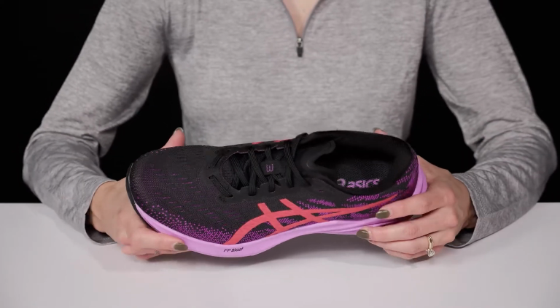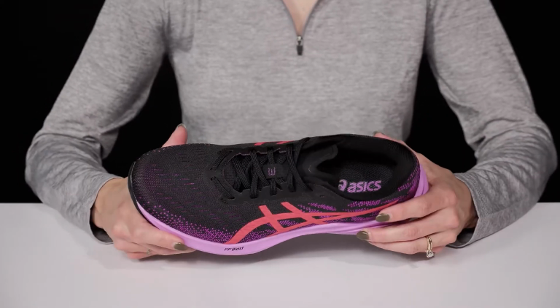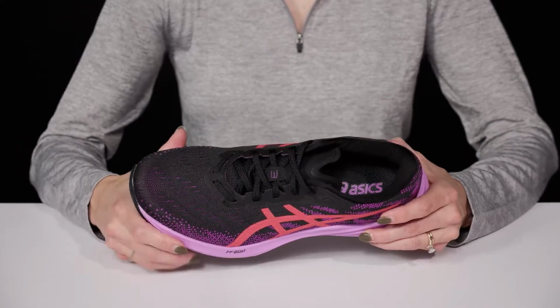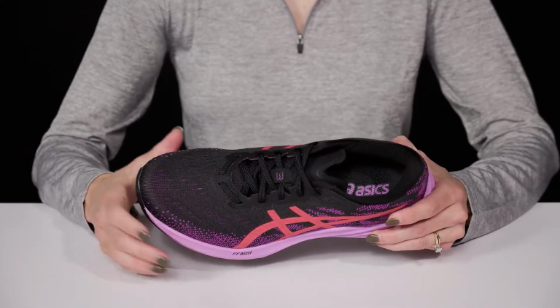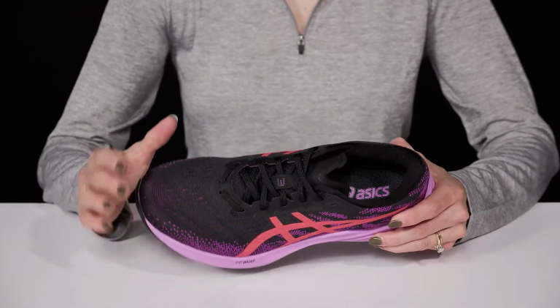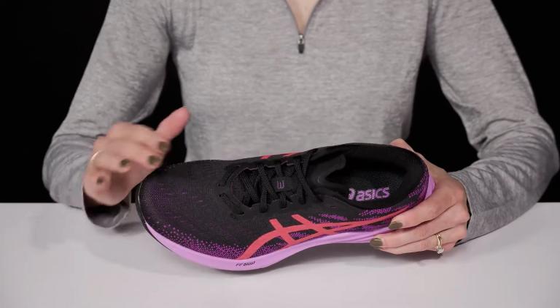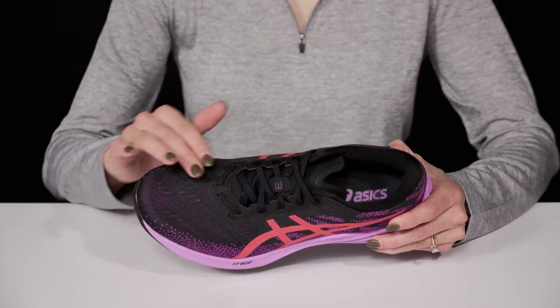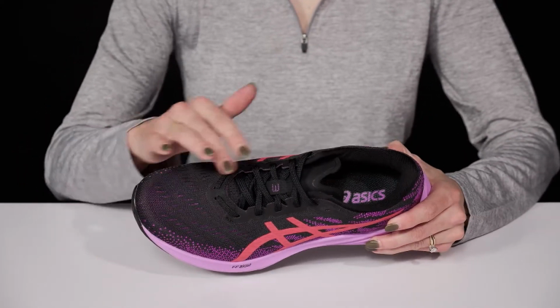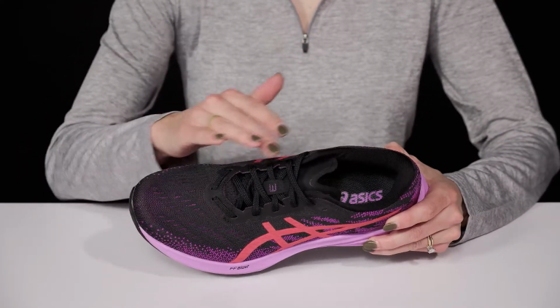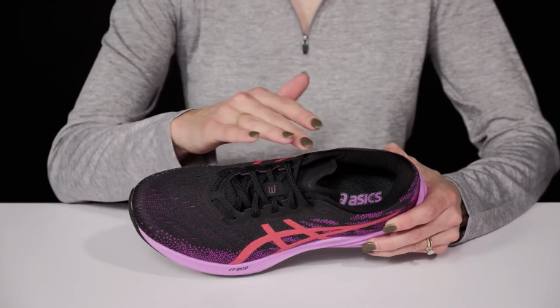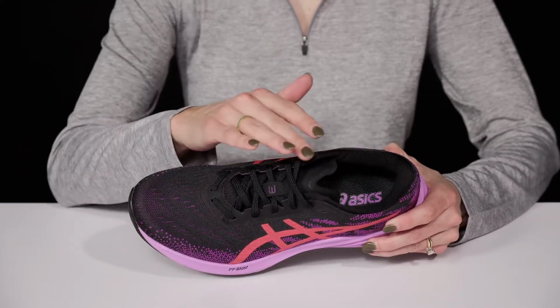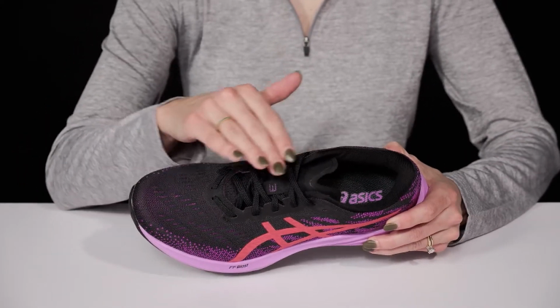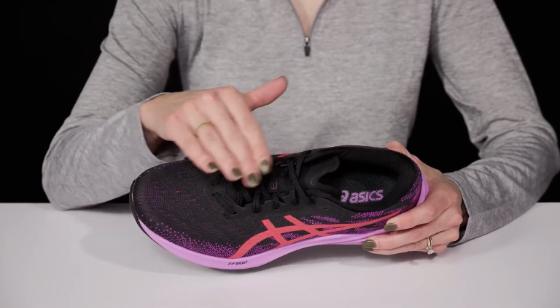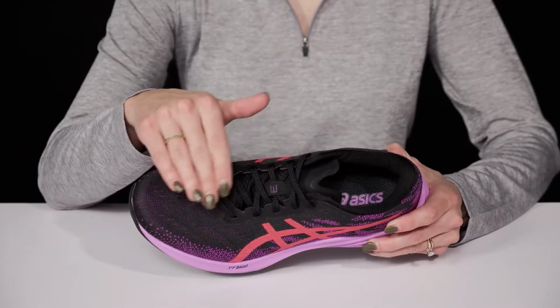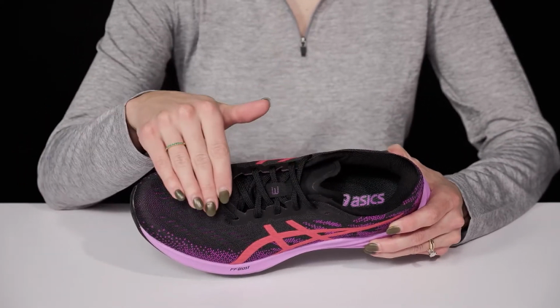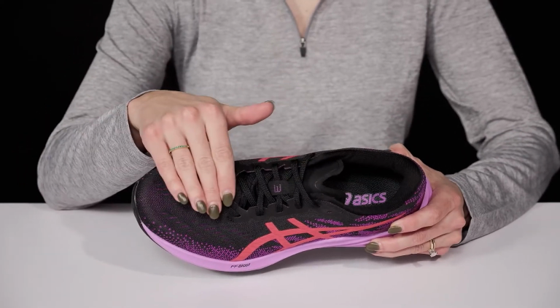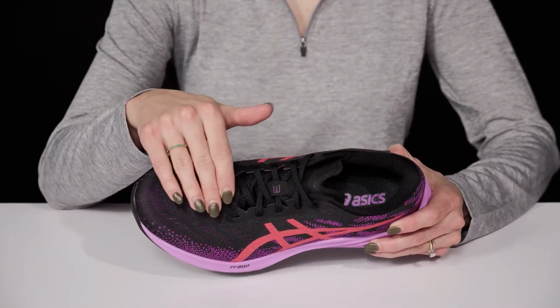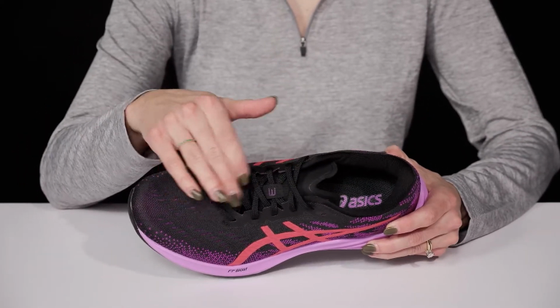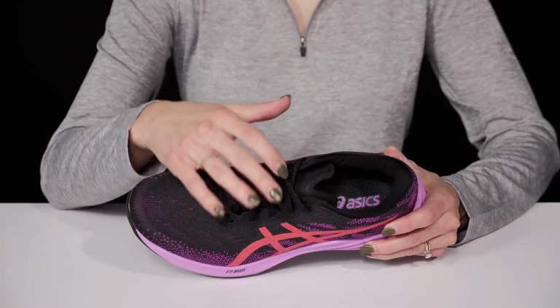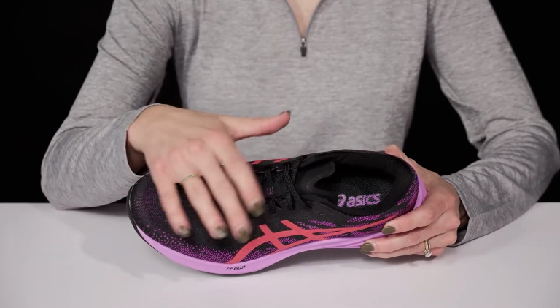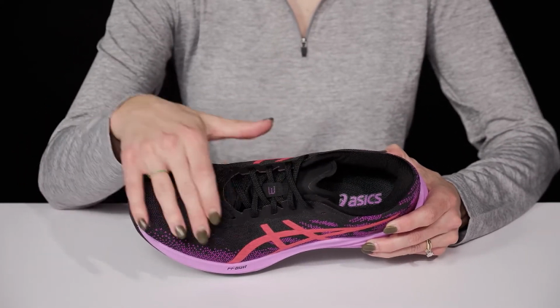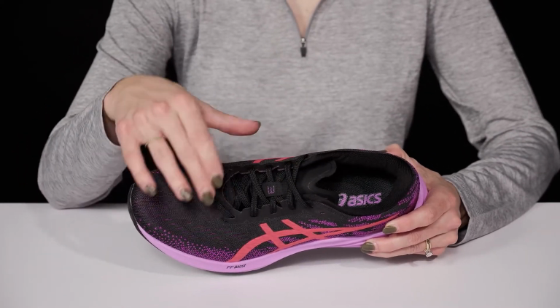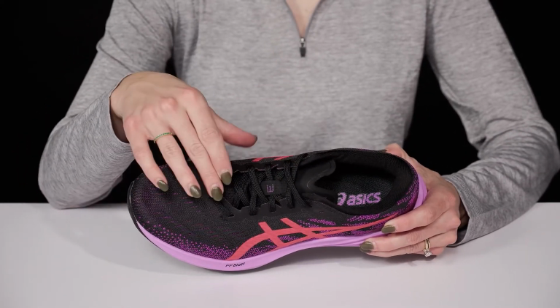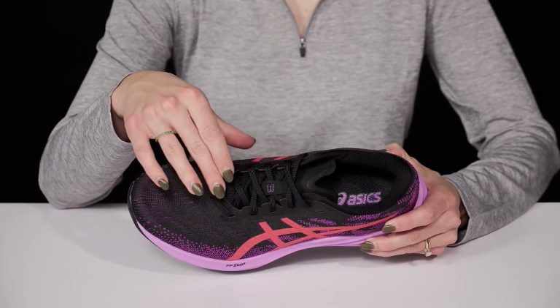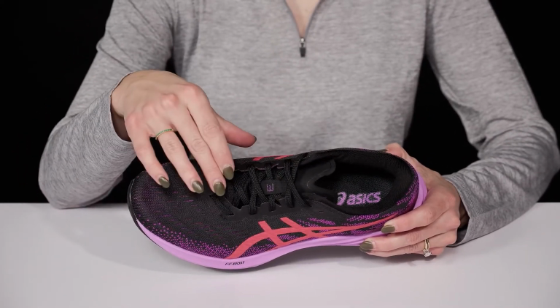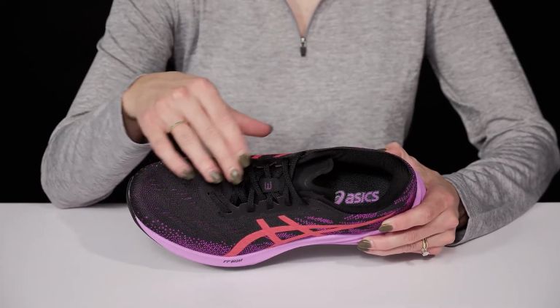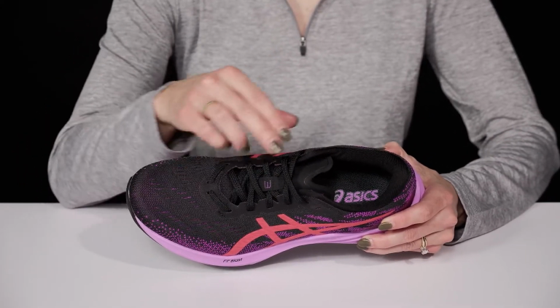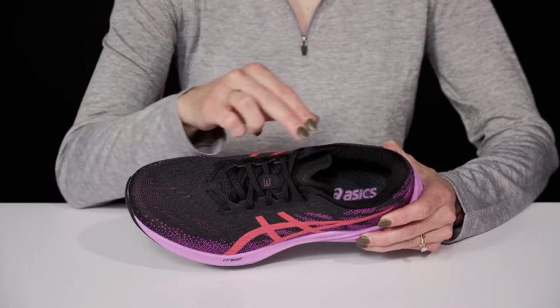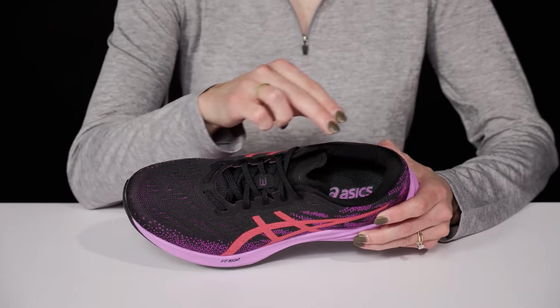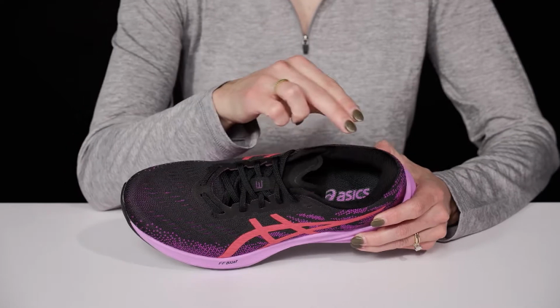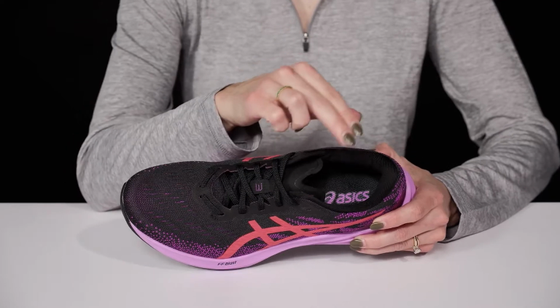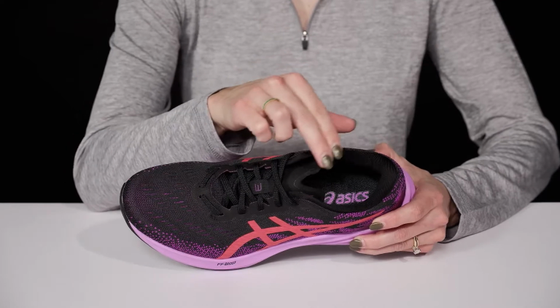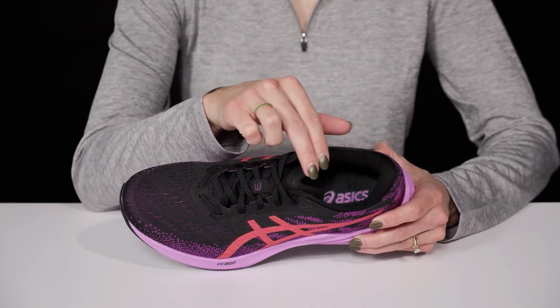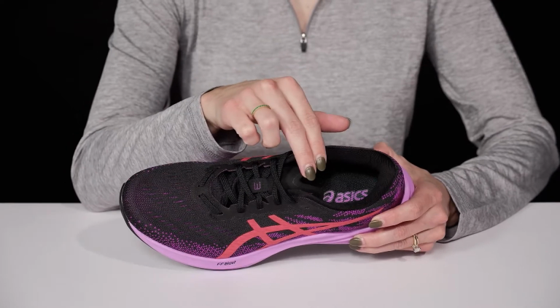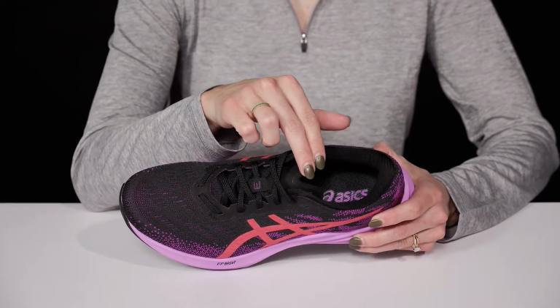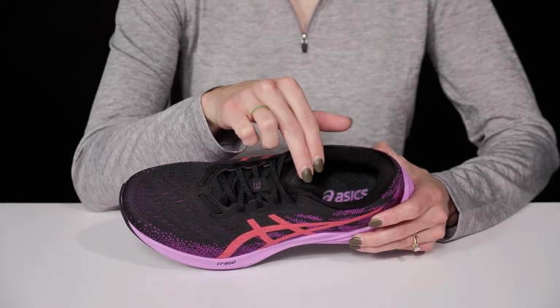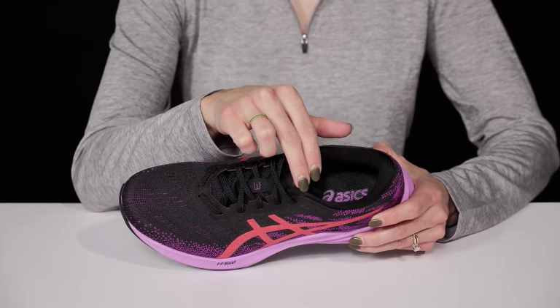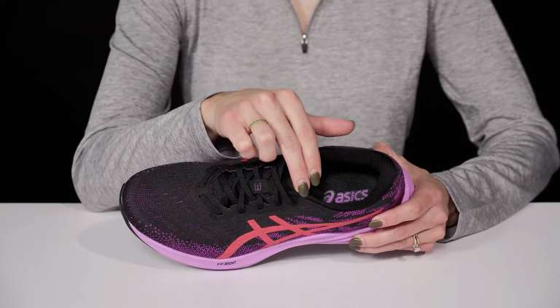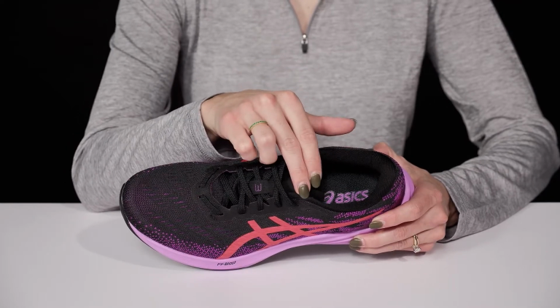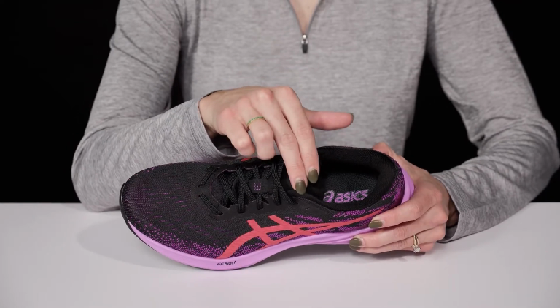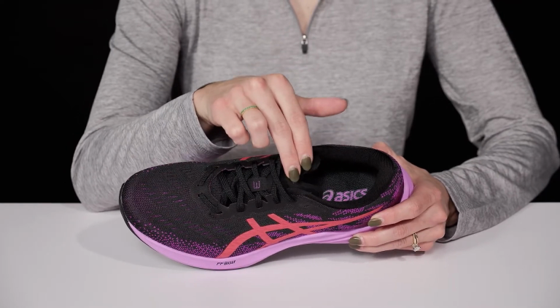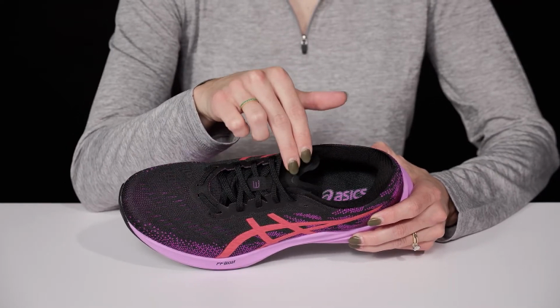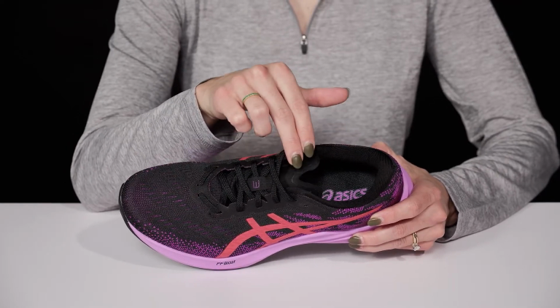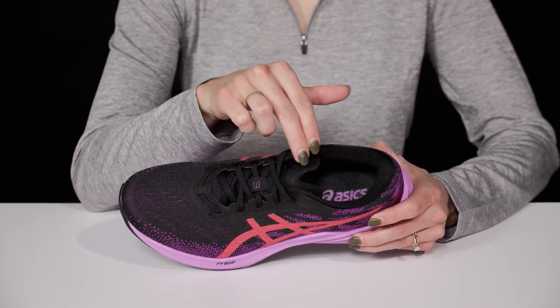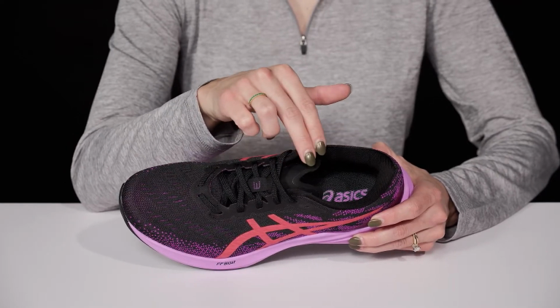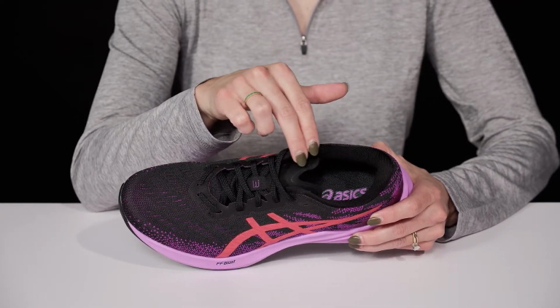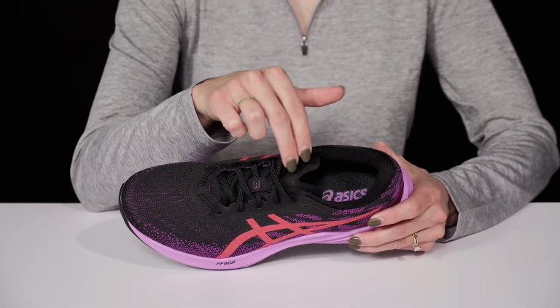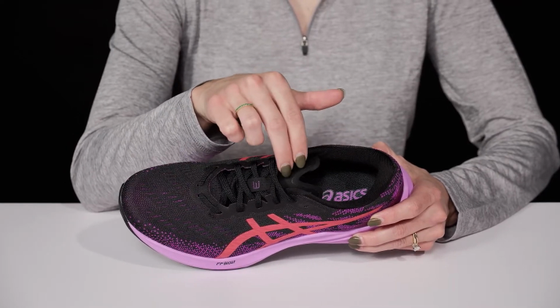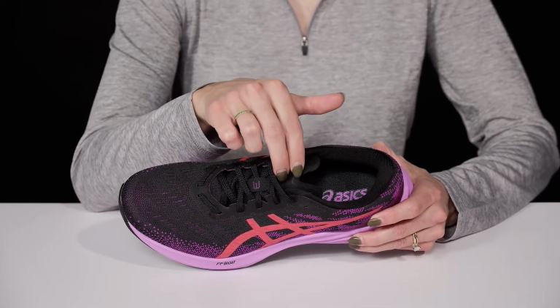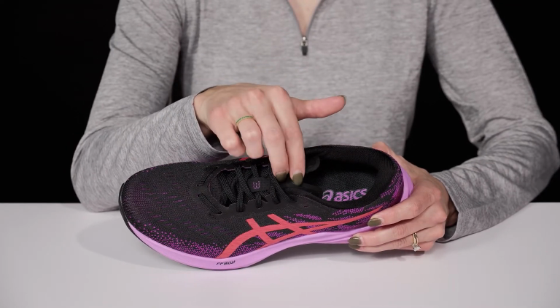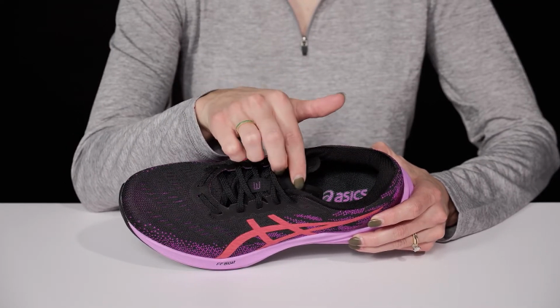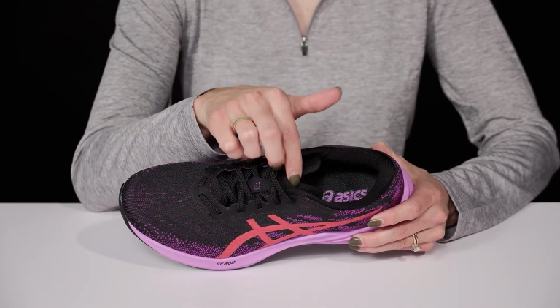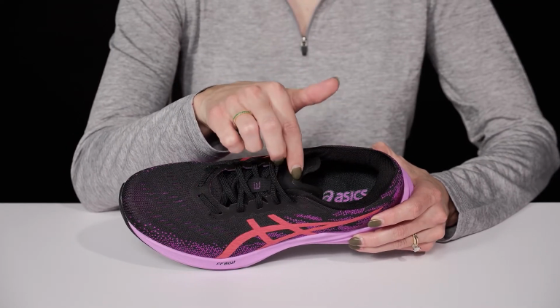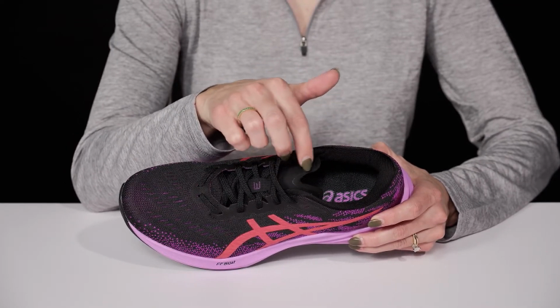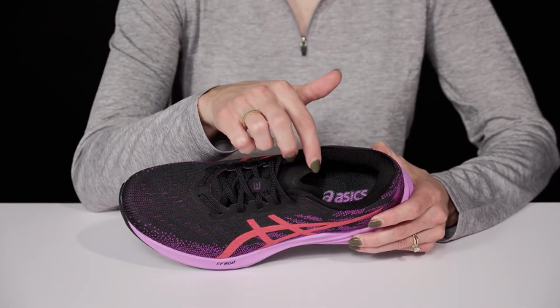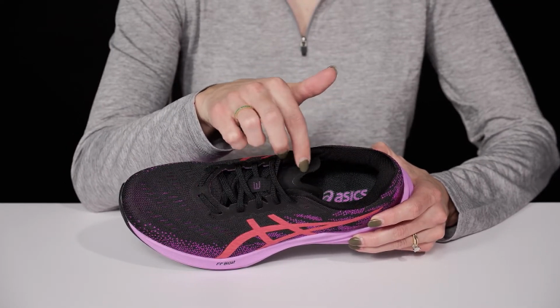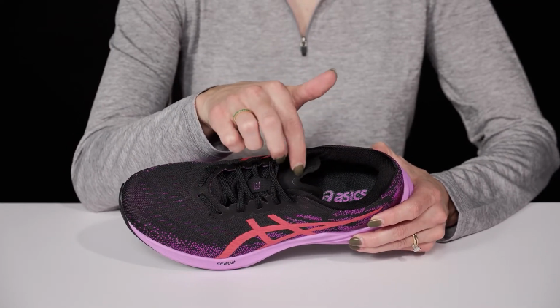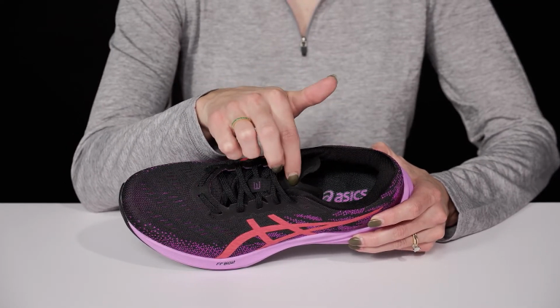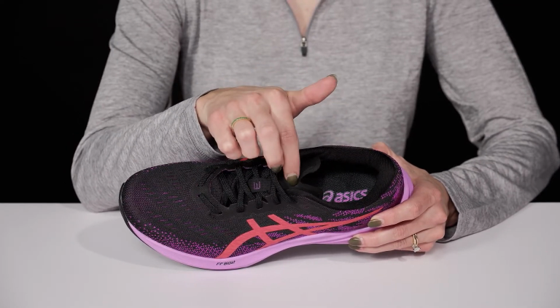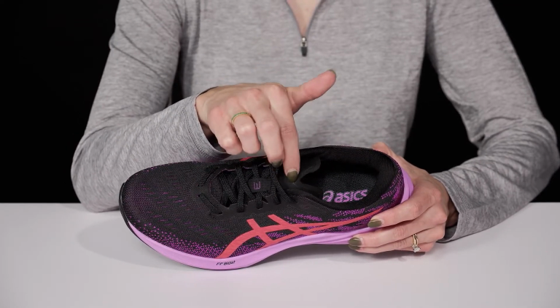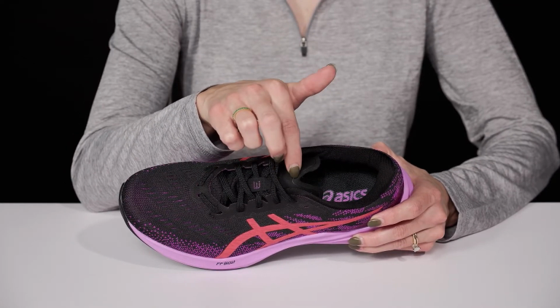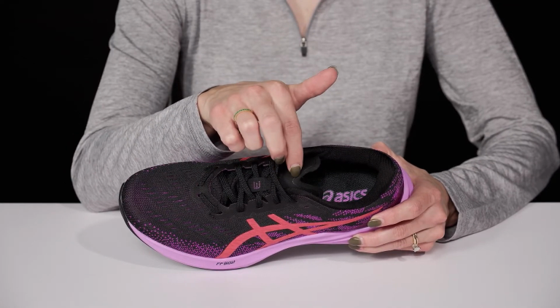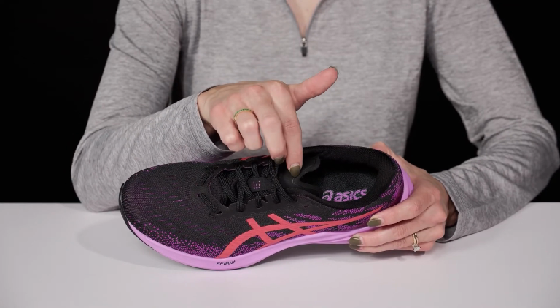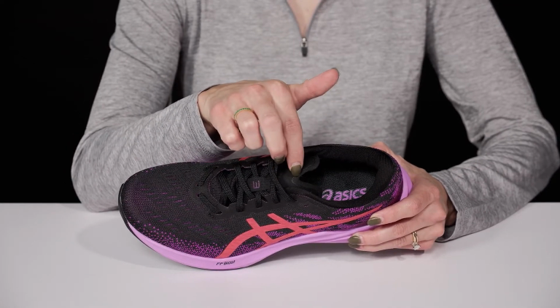They have a lace-up system so you can customize and secure your fit, while offering a relief of pressure with this cool notch system on the tongue.